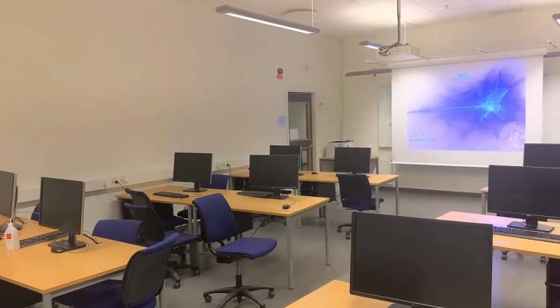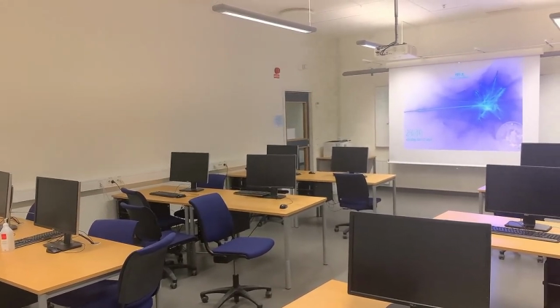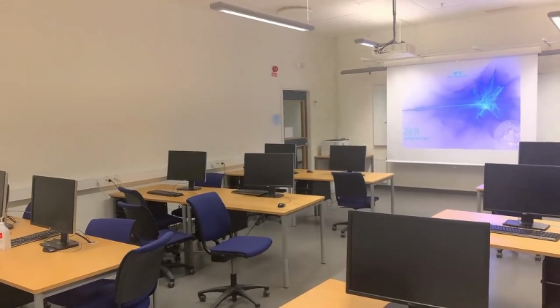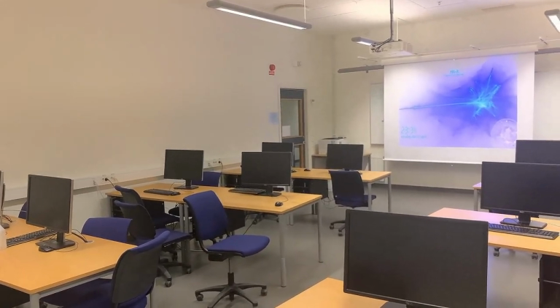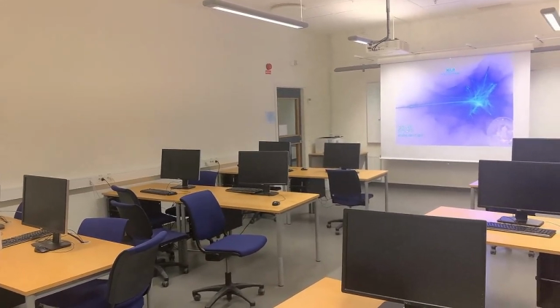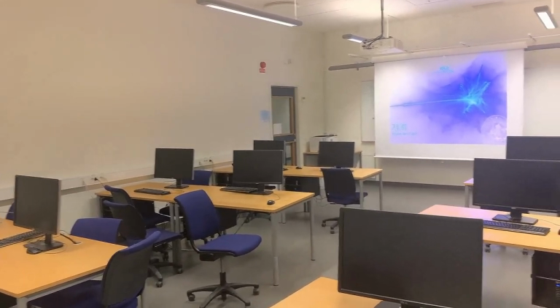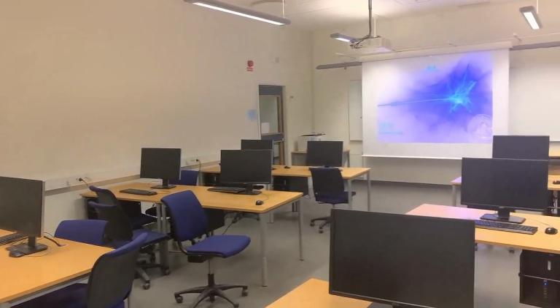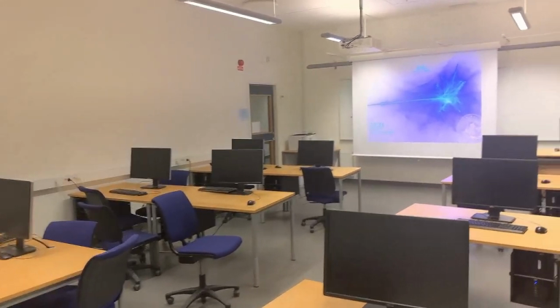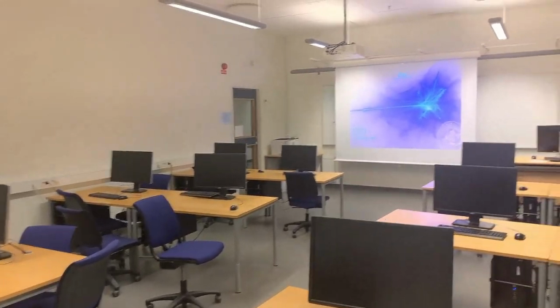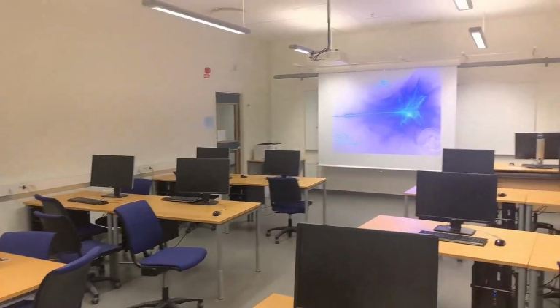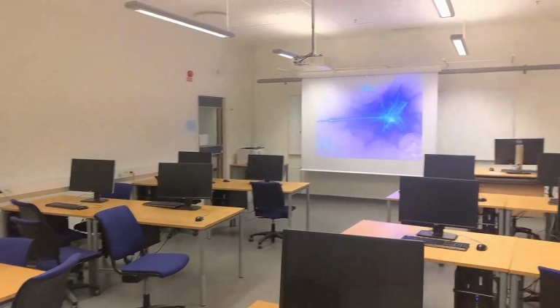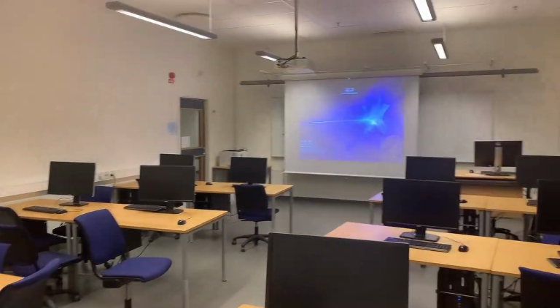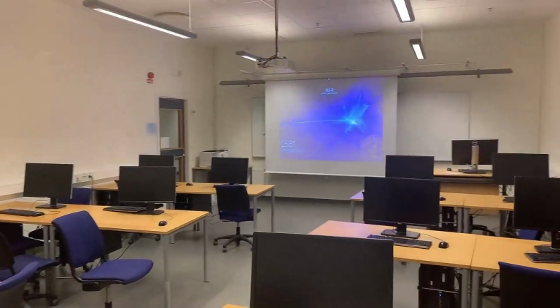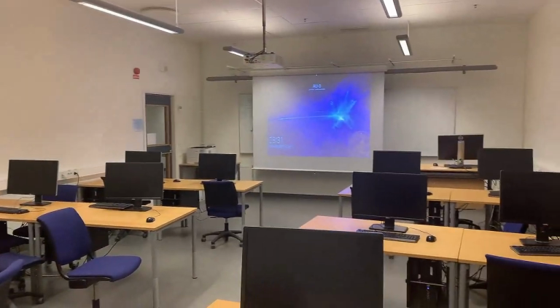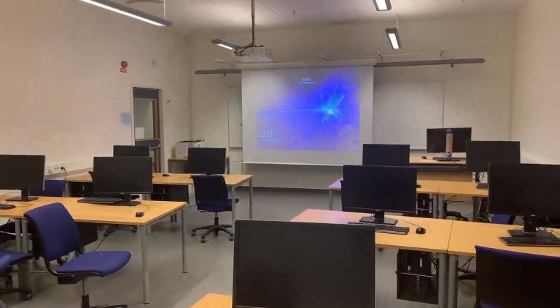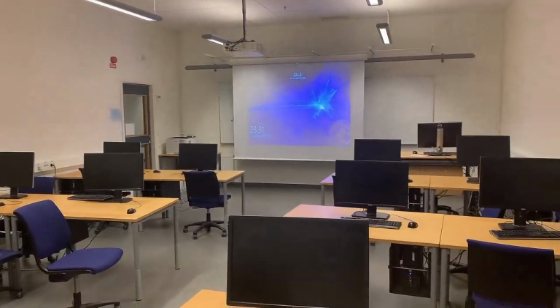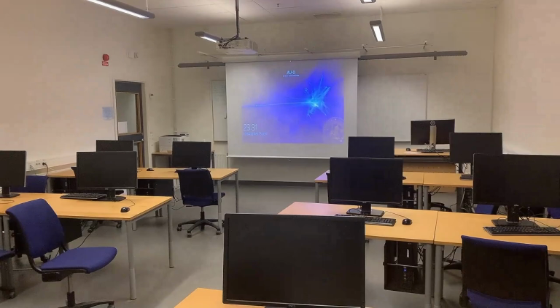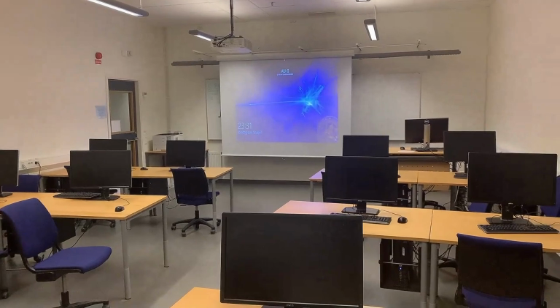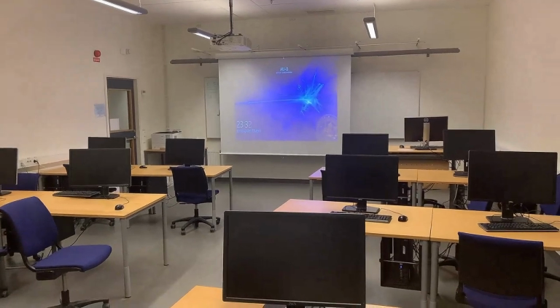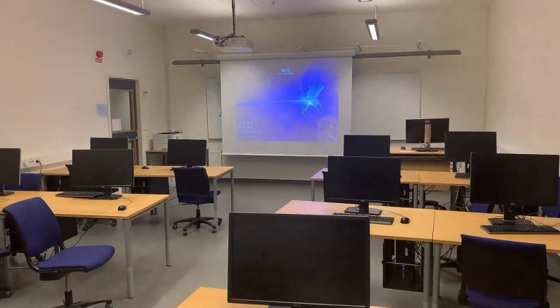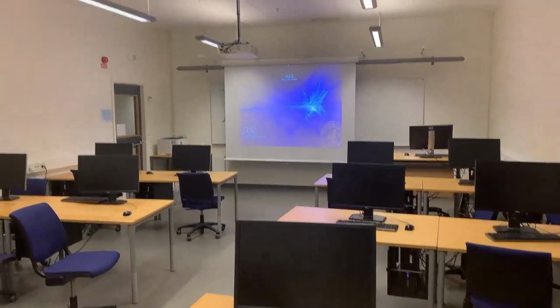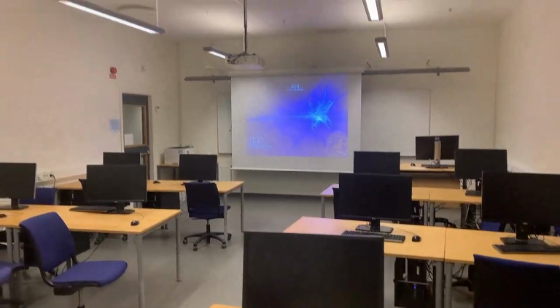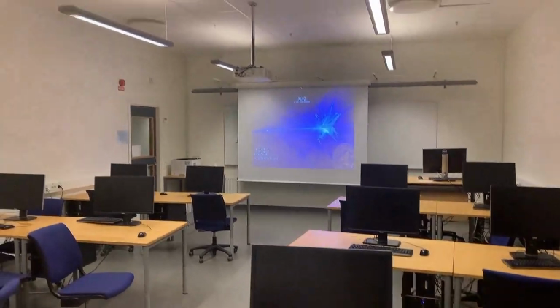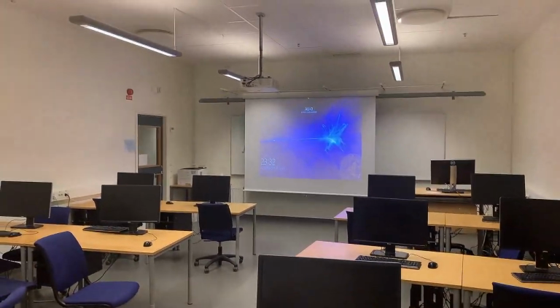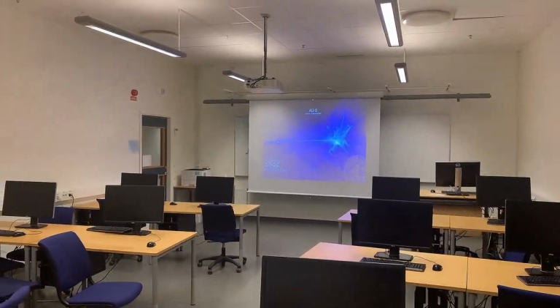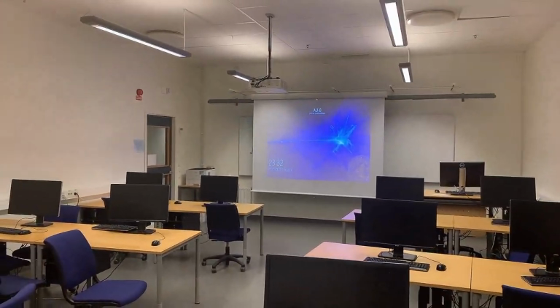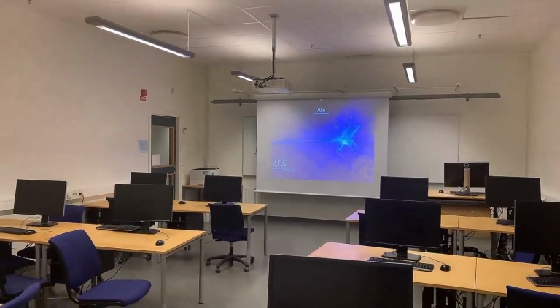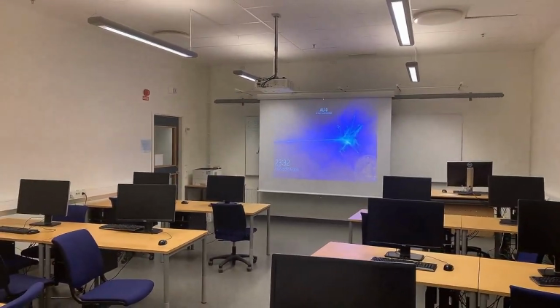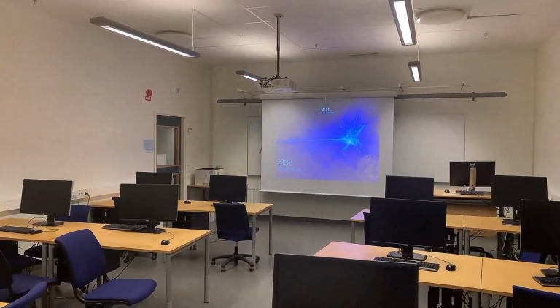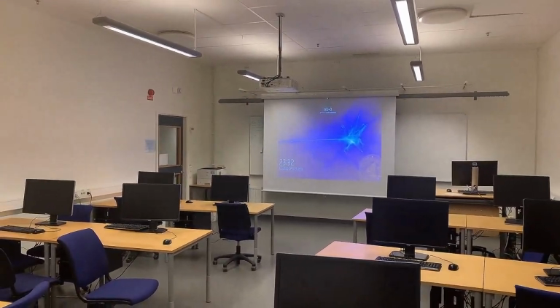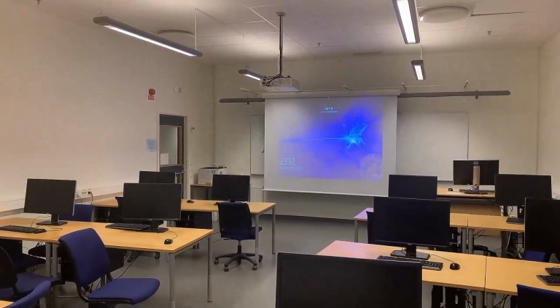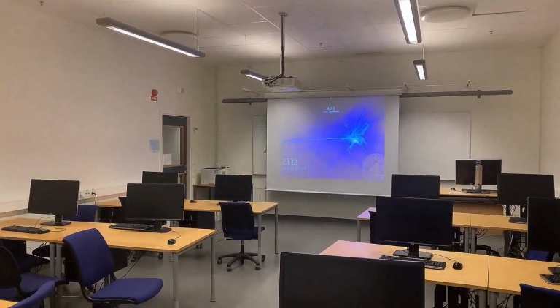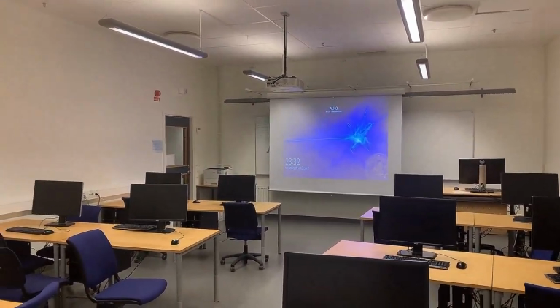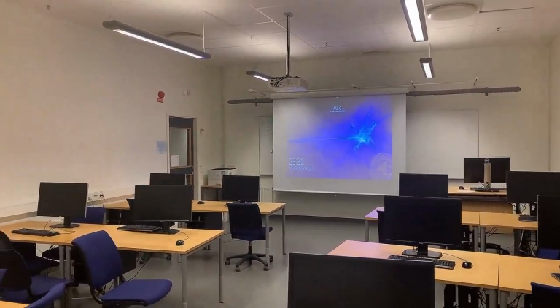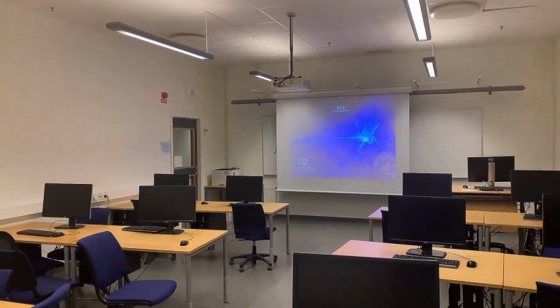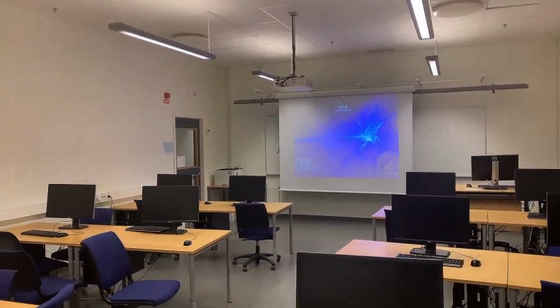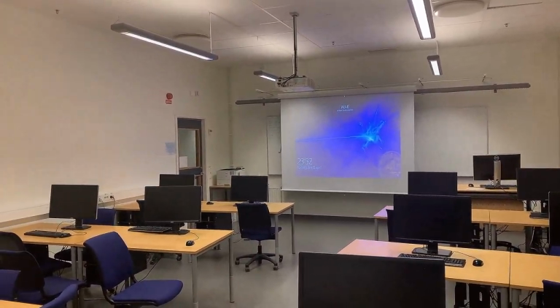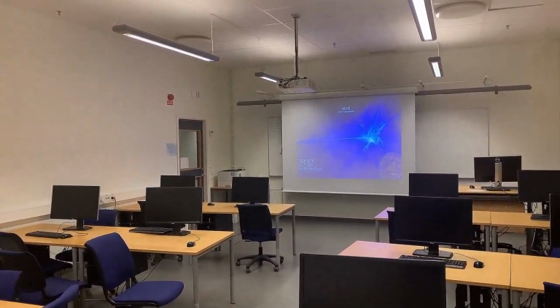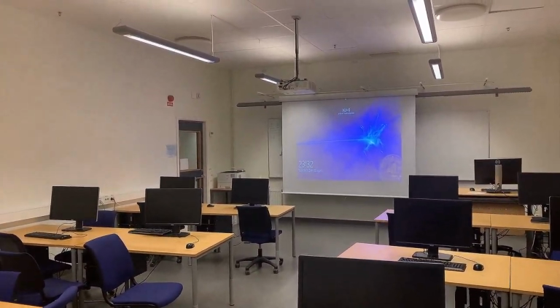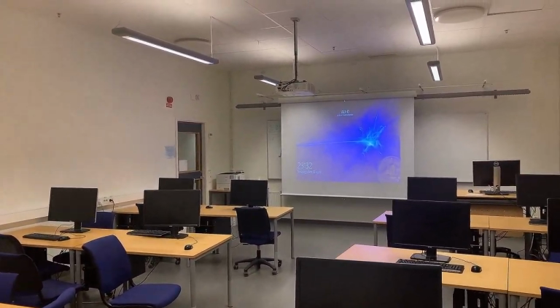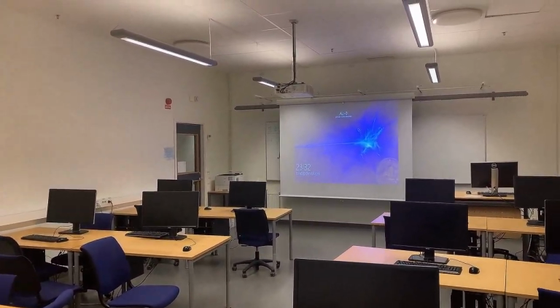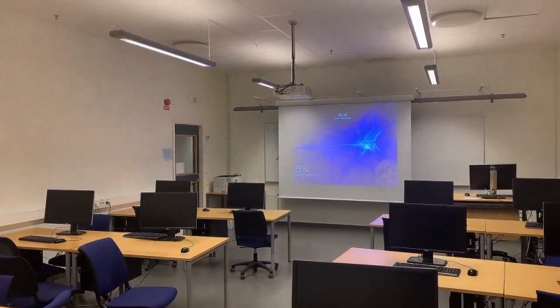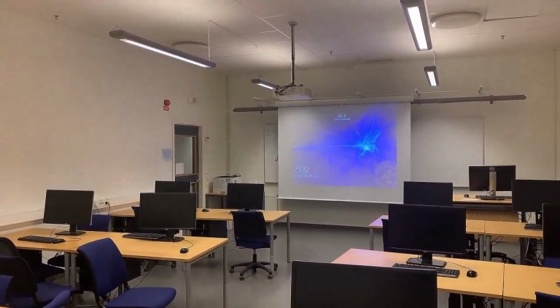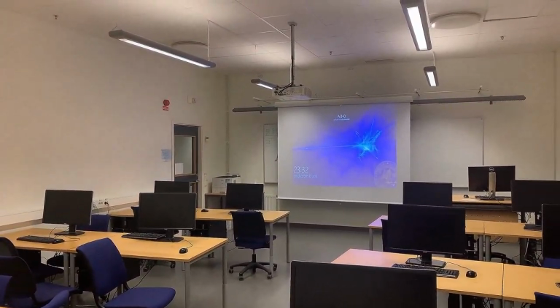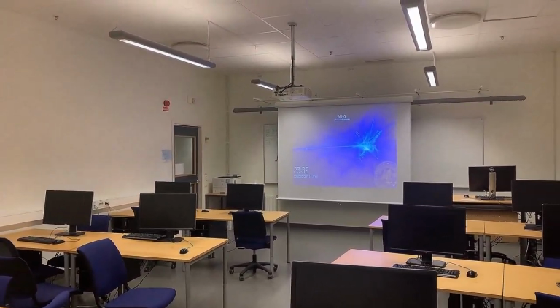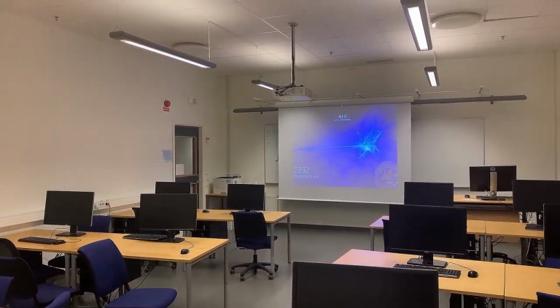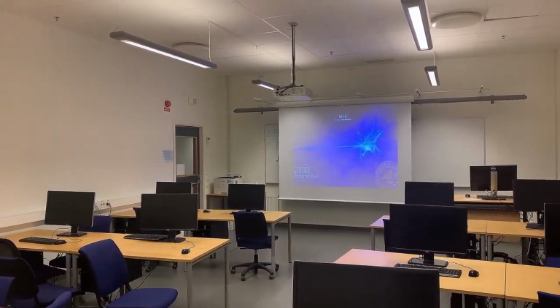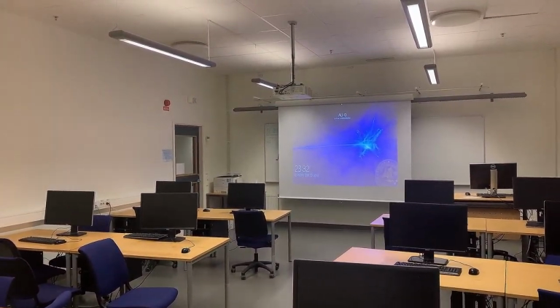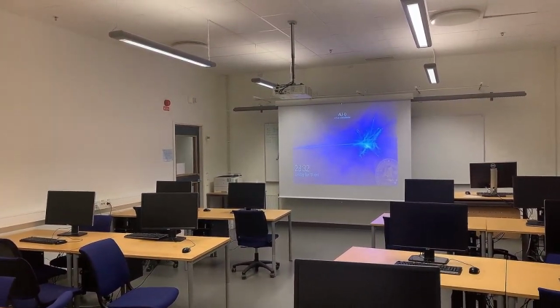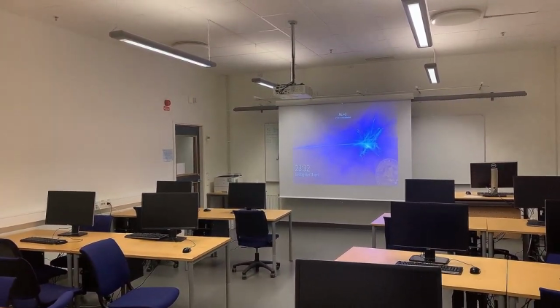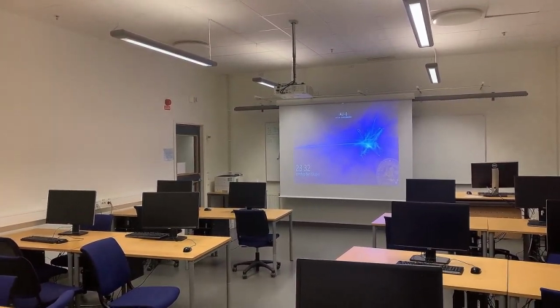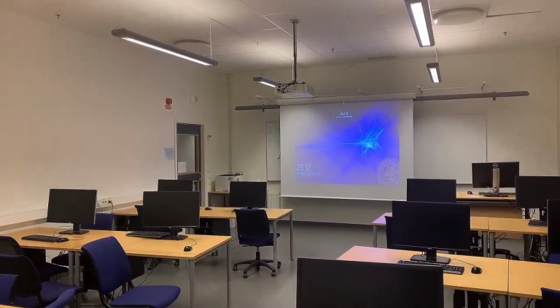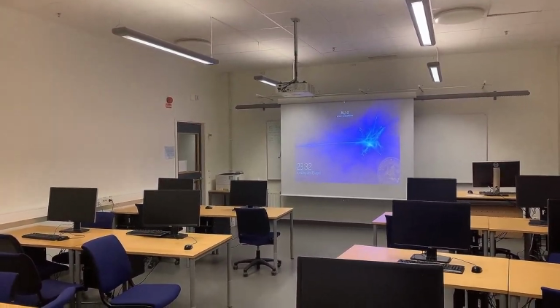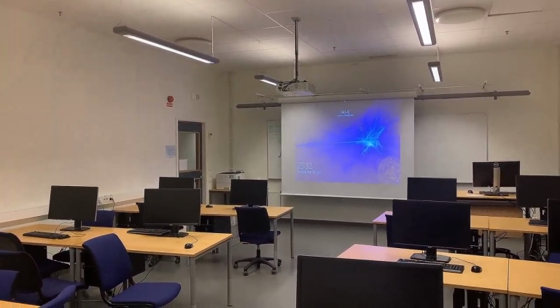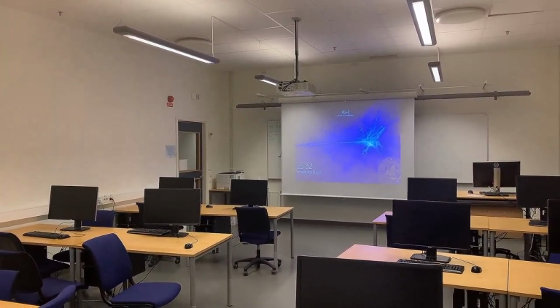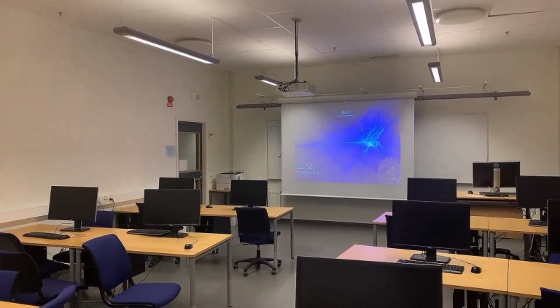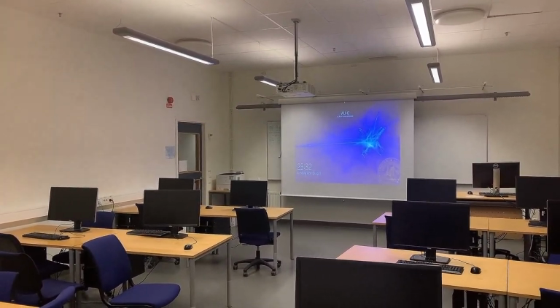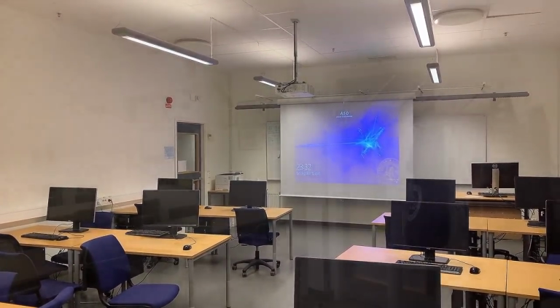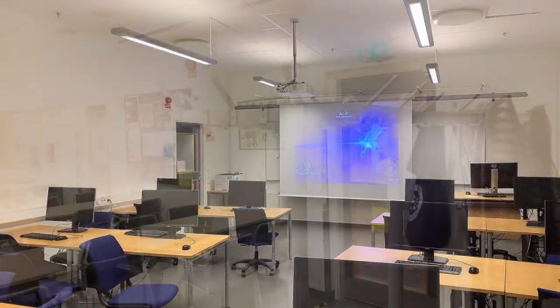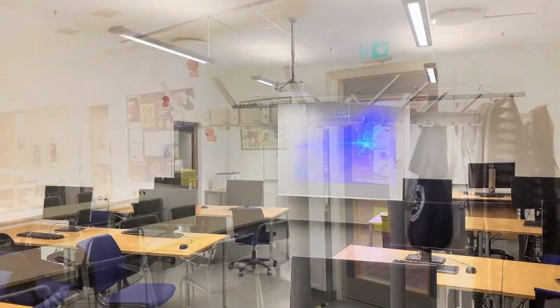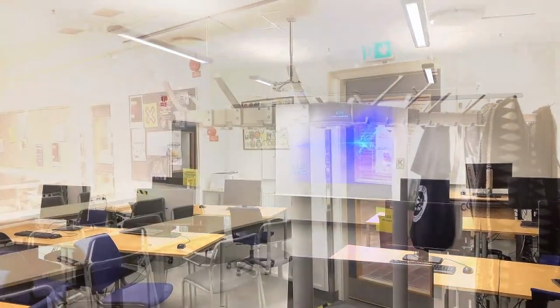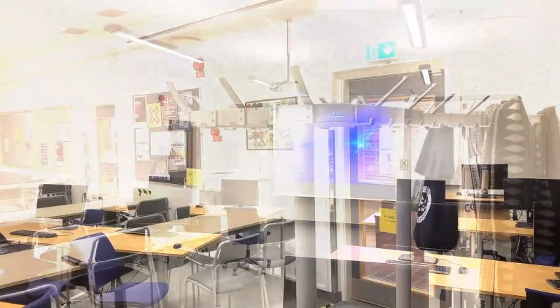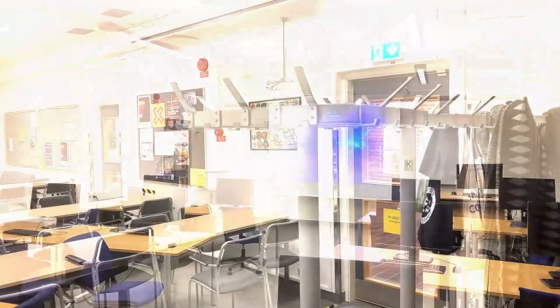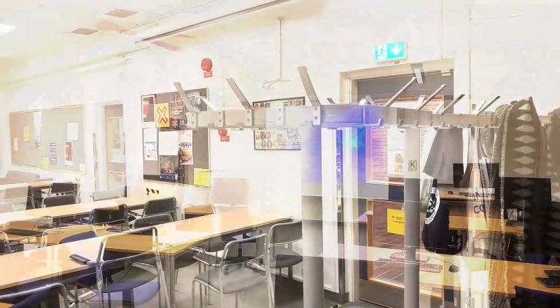Connect your laptop with a projector. You can prepare presentations with your friends.